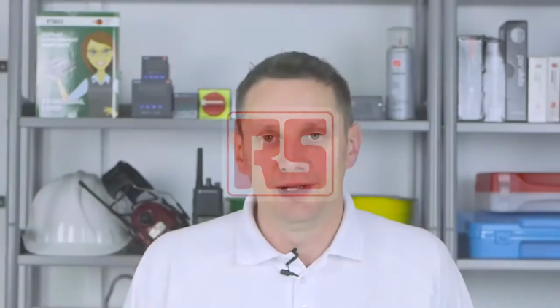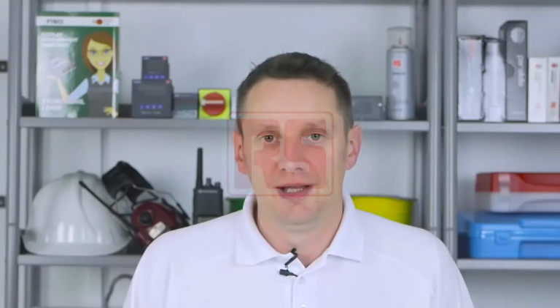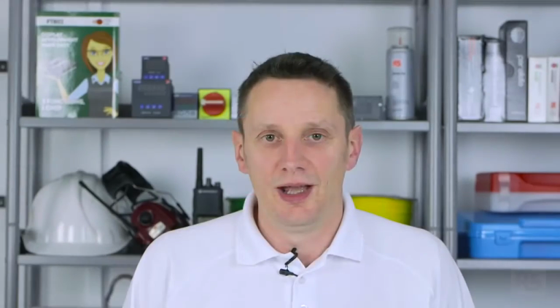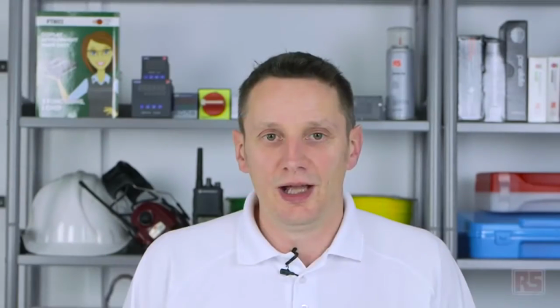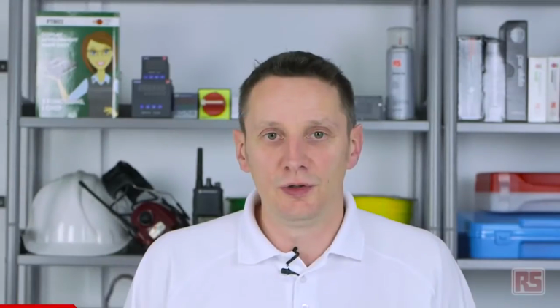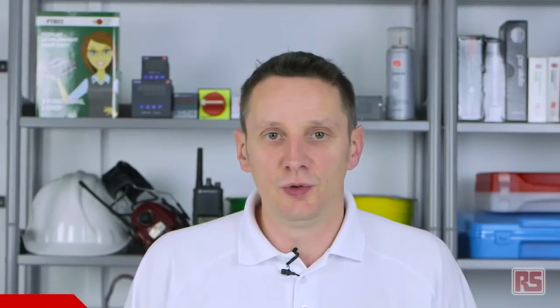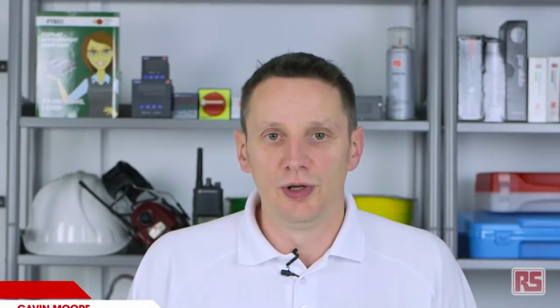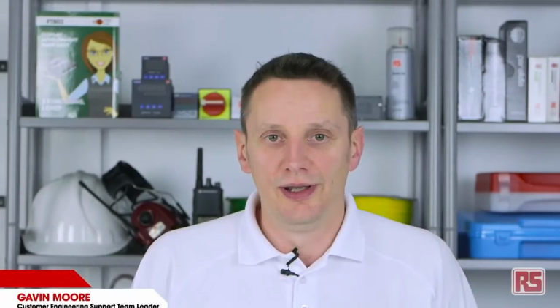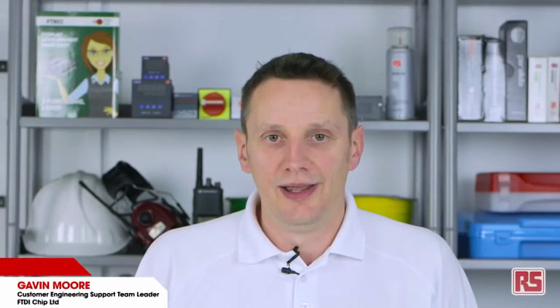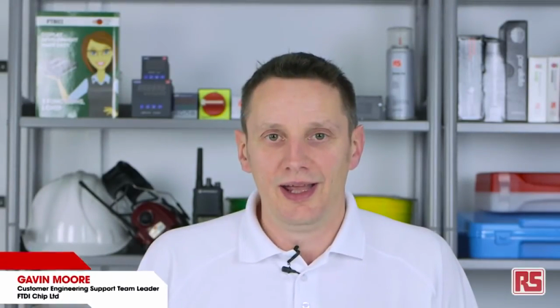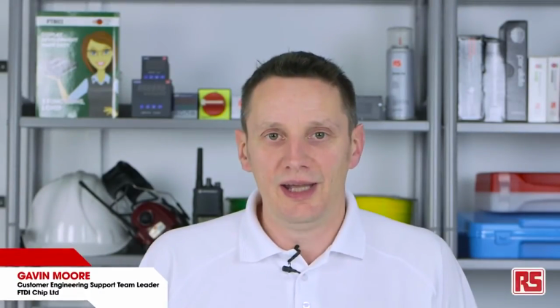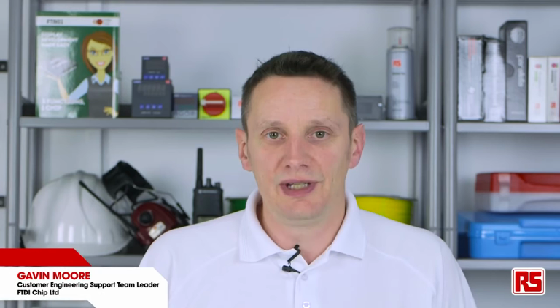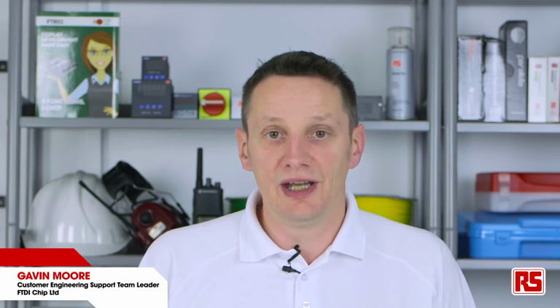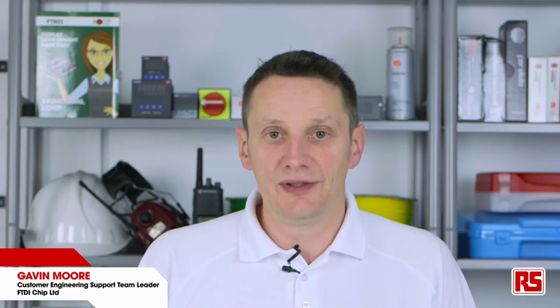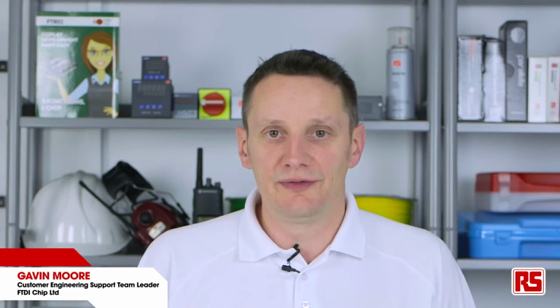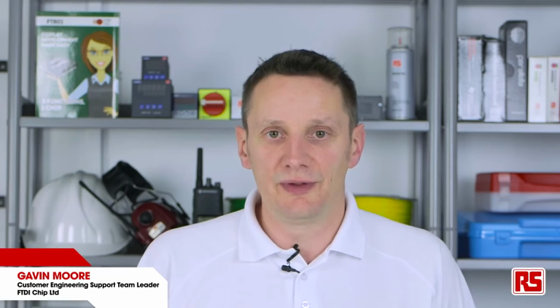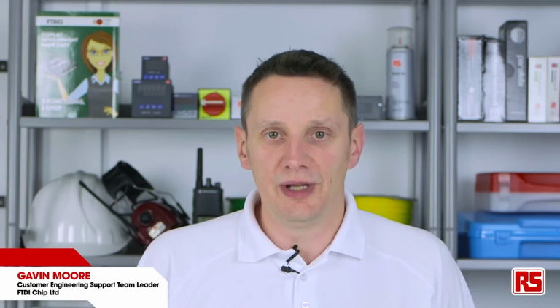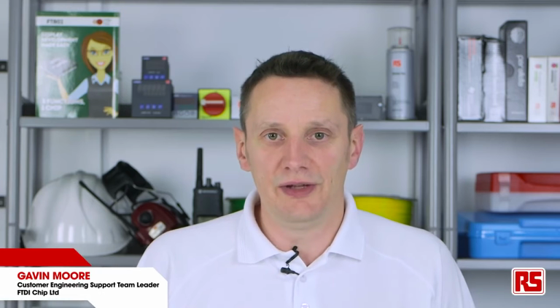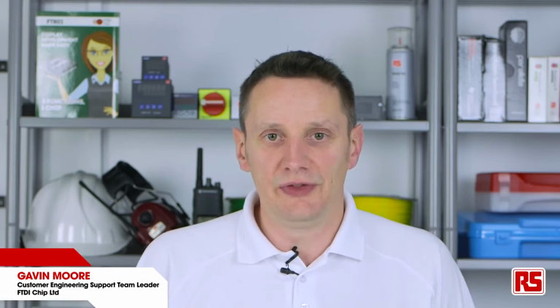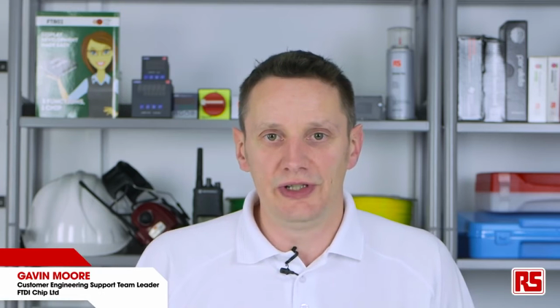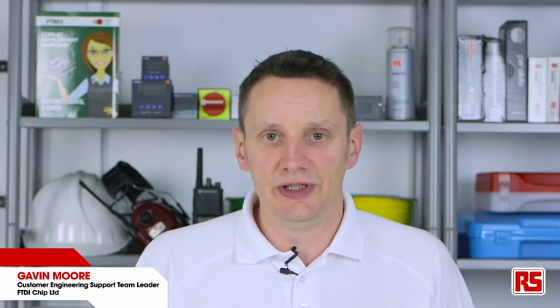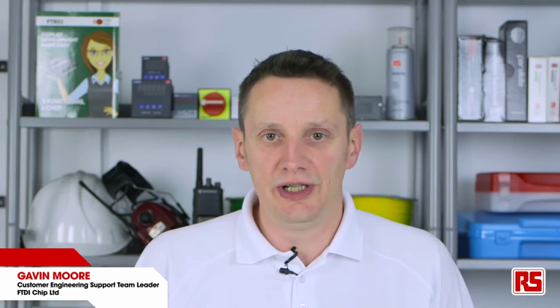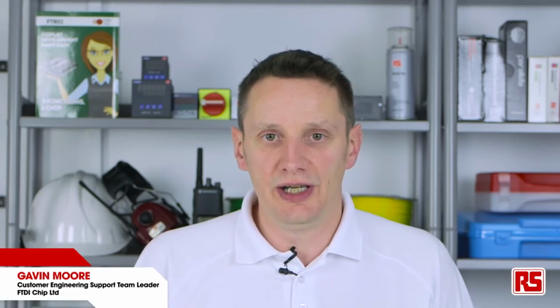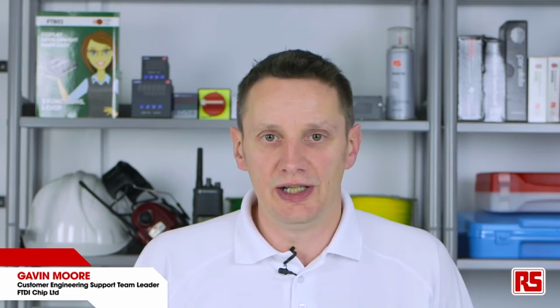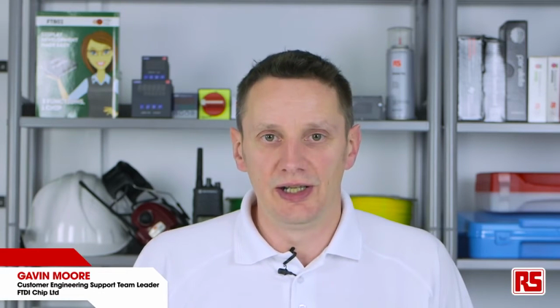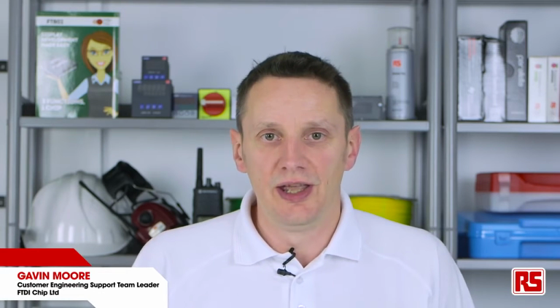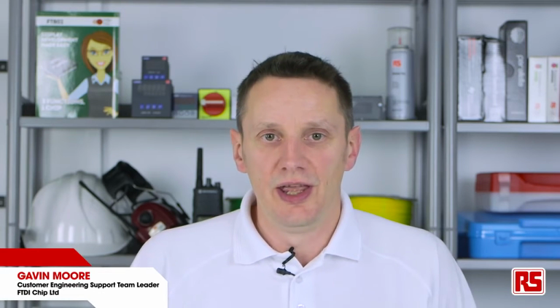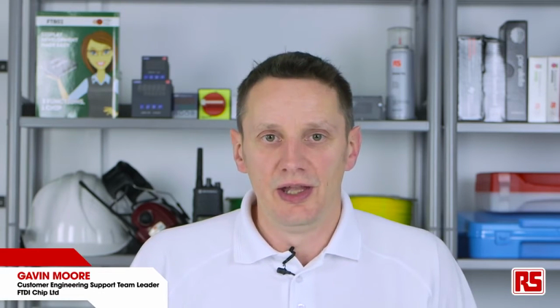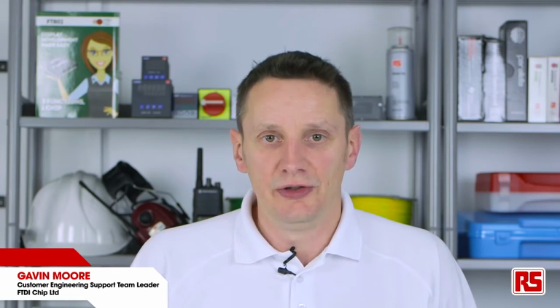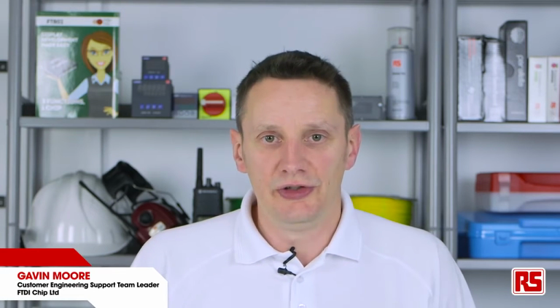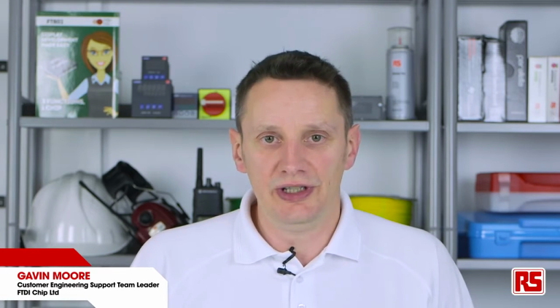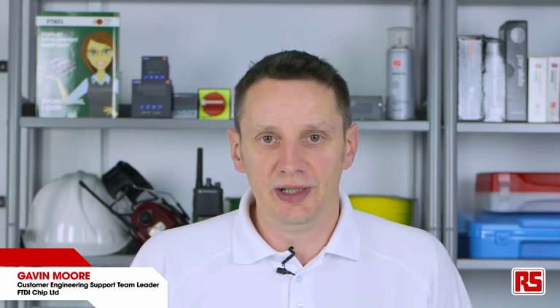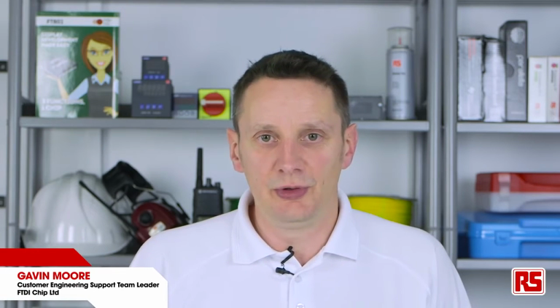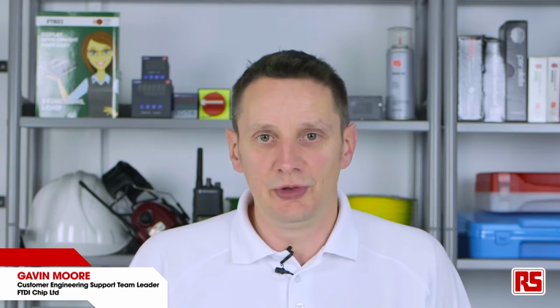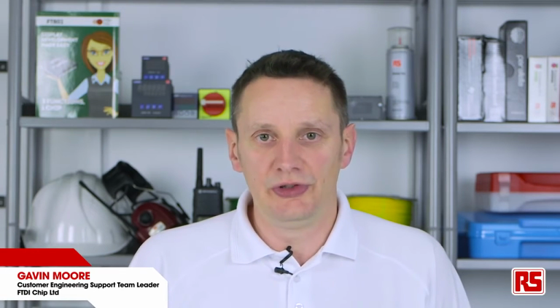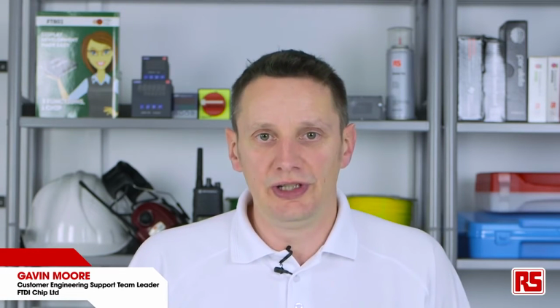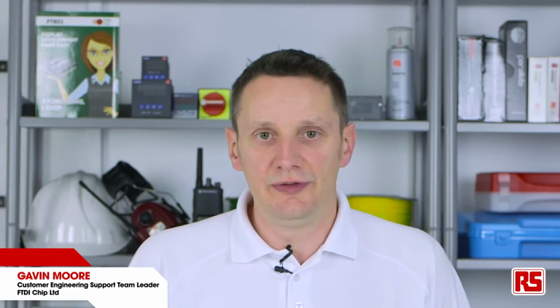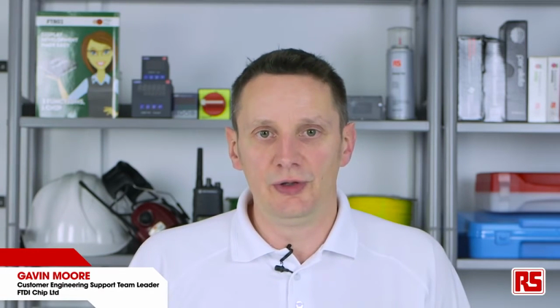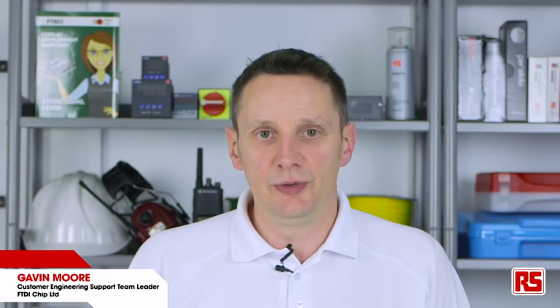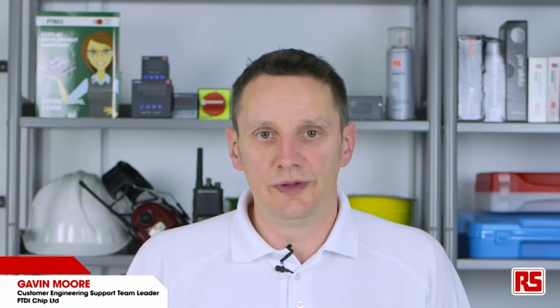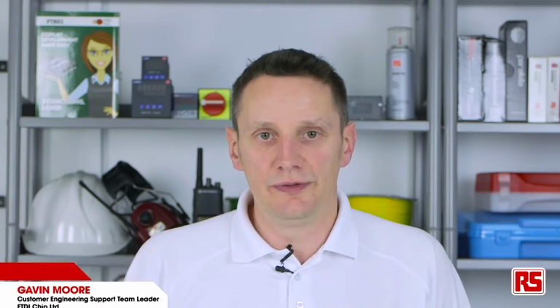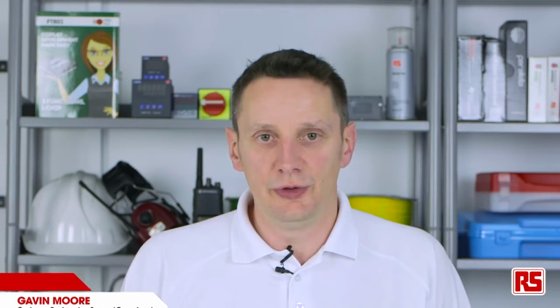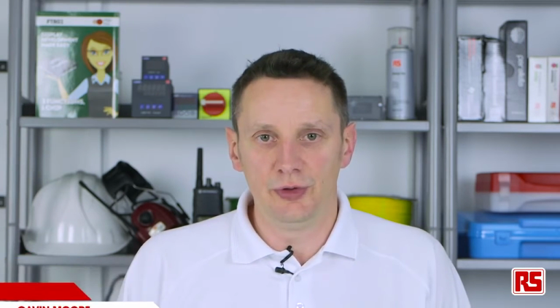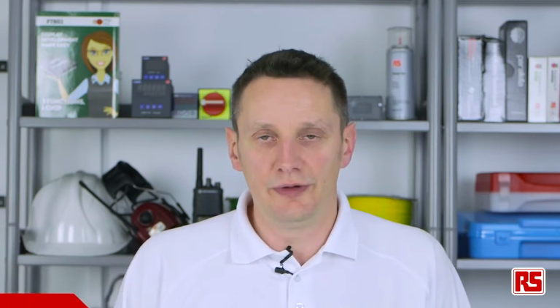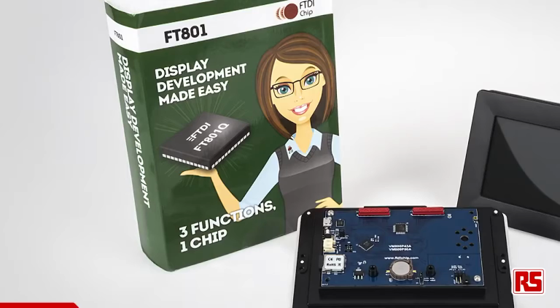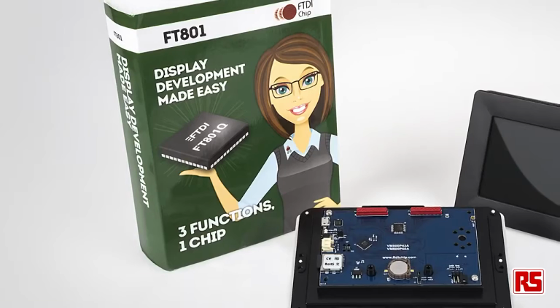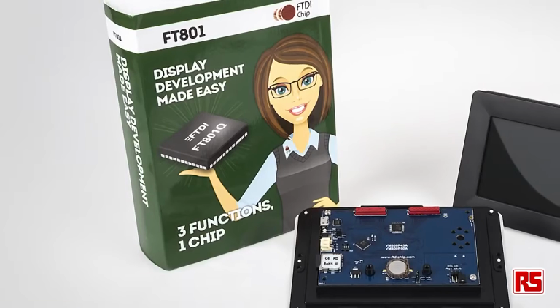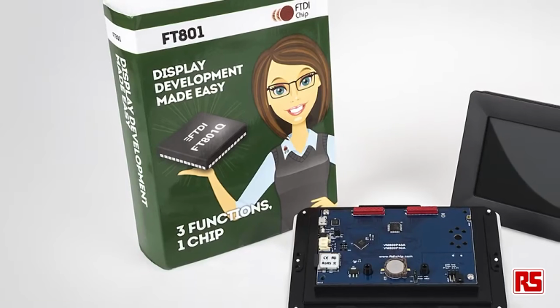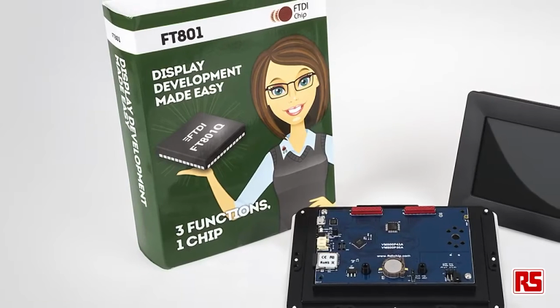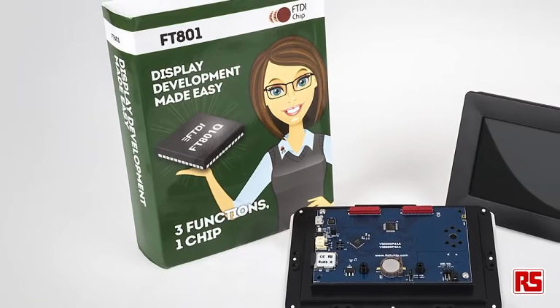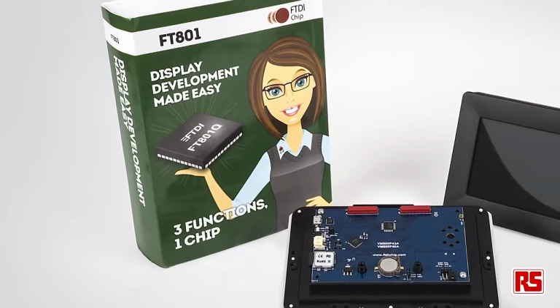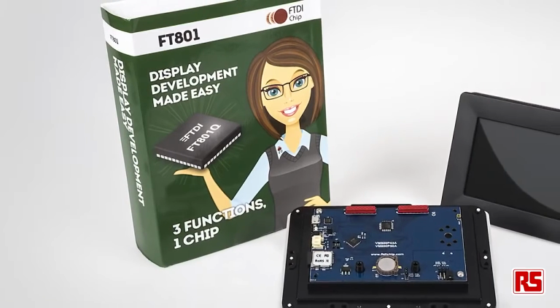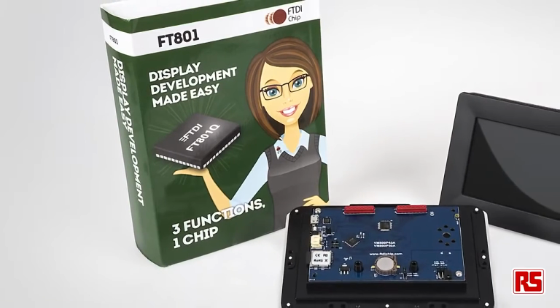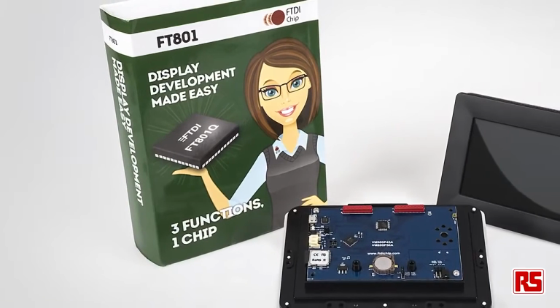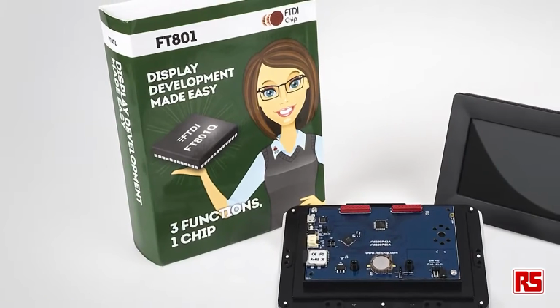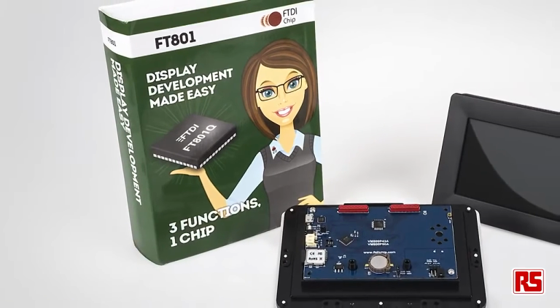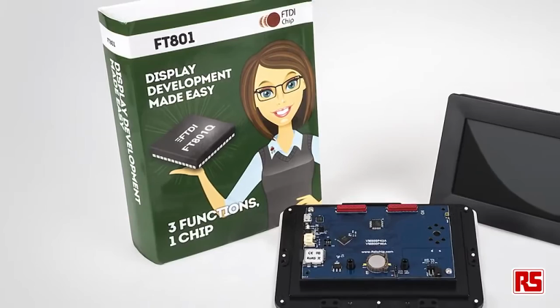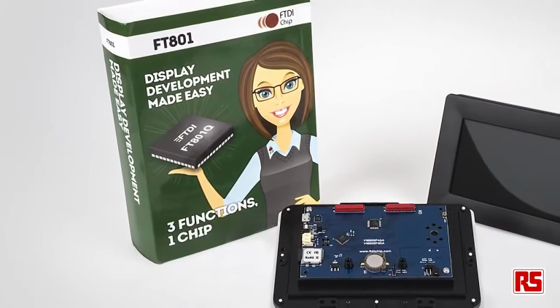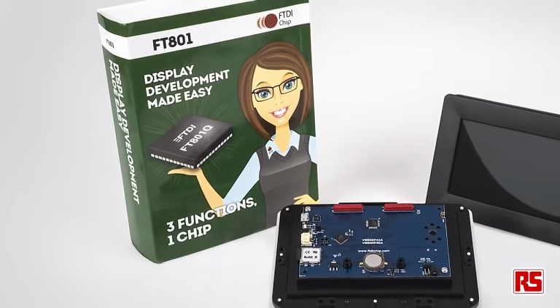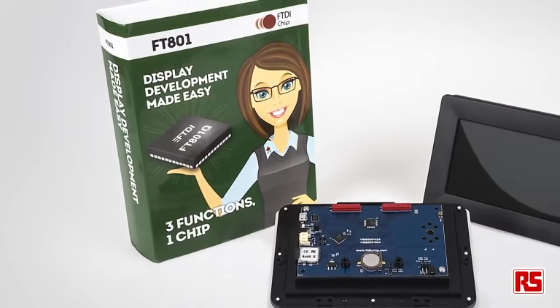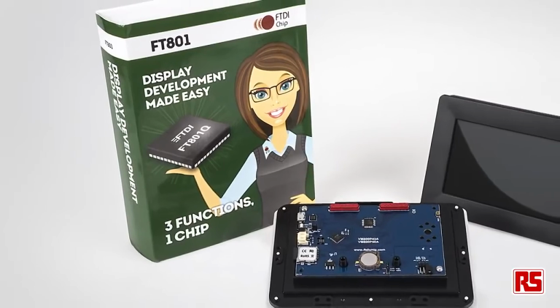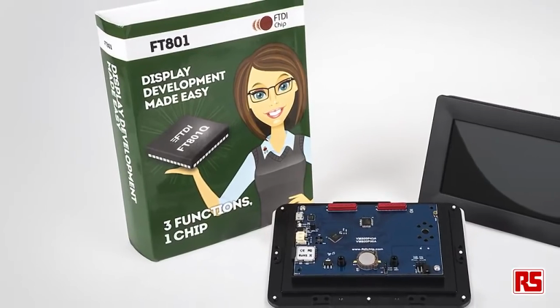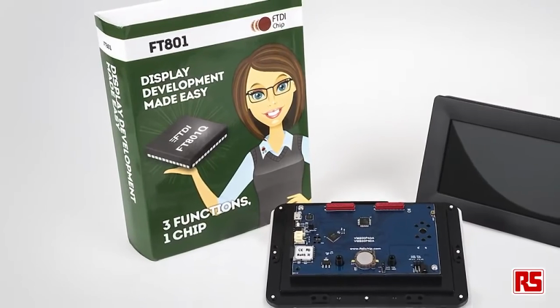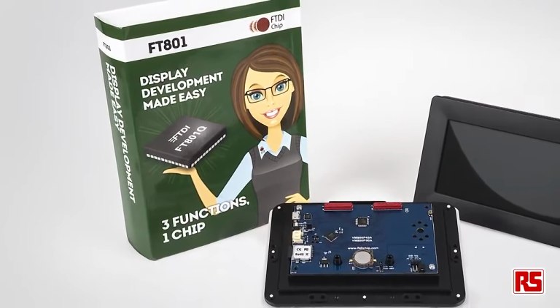Hello, I'm Gavin from FTDI. Today I'm going to give you an overview of our embedded video engine, or EVE.